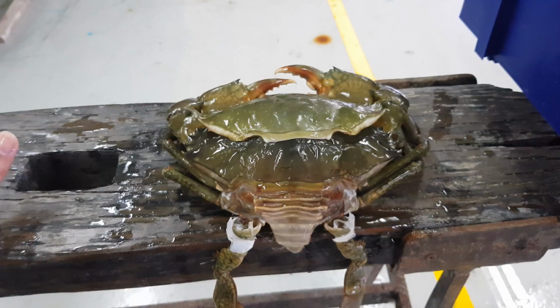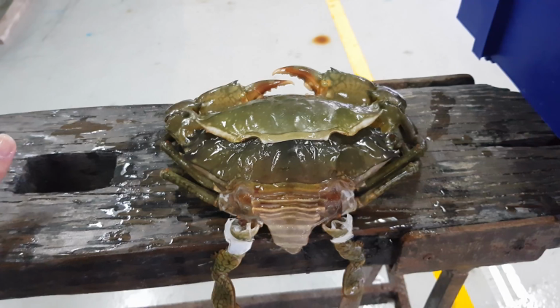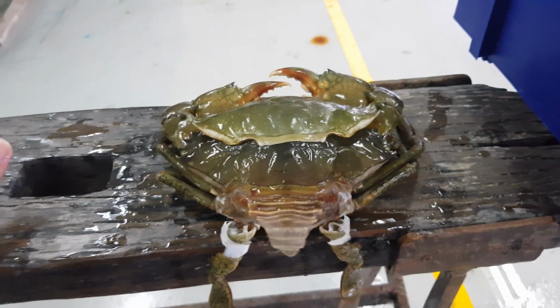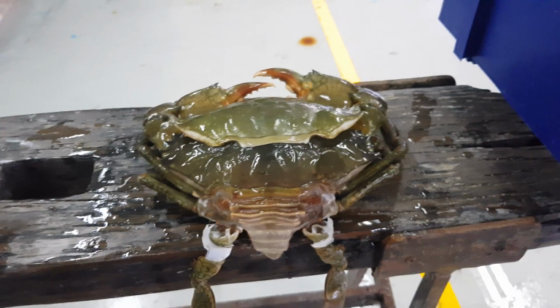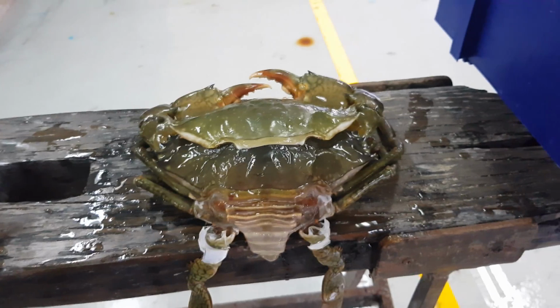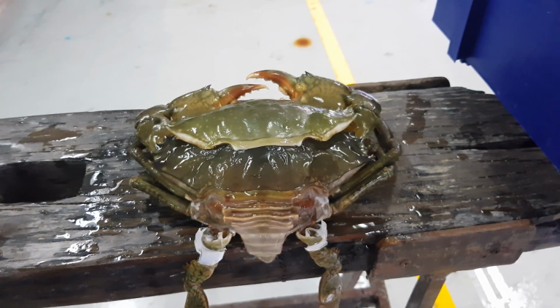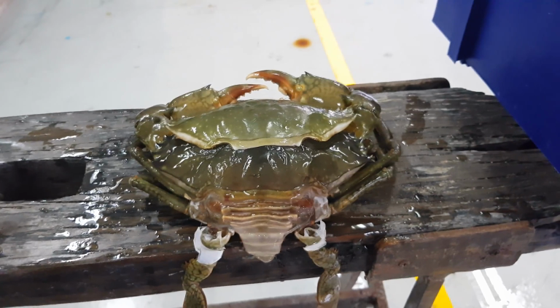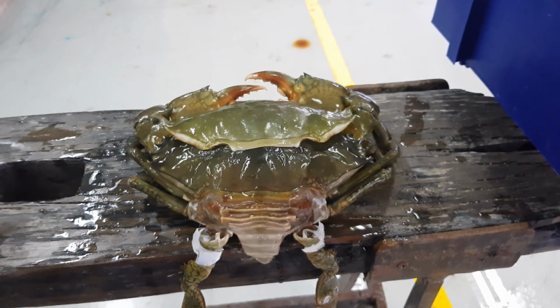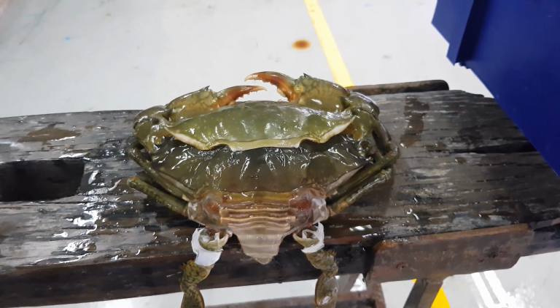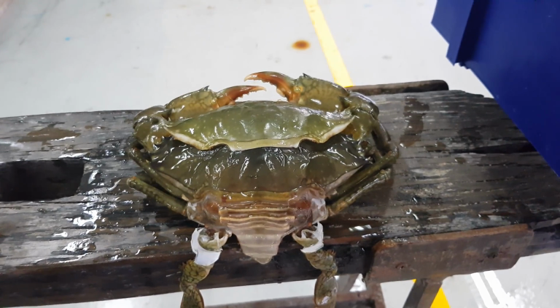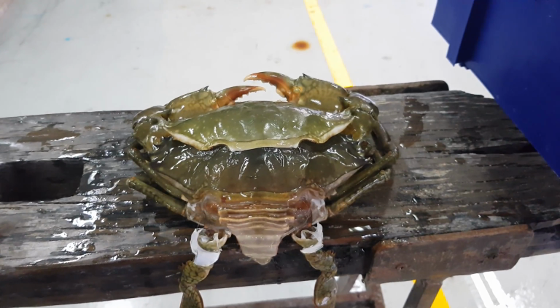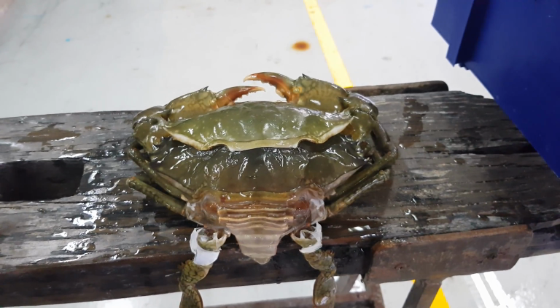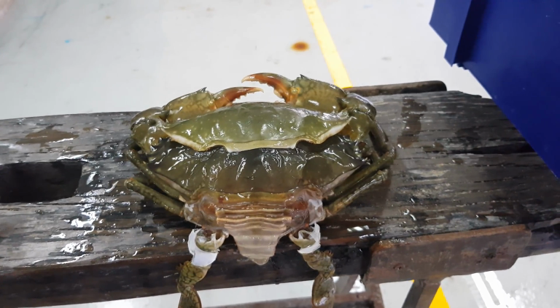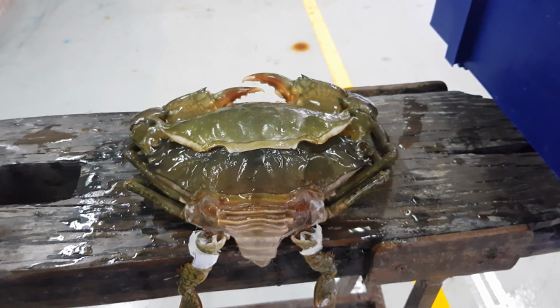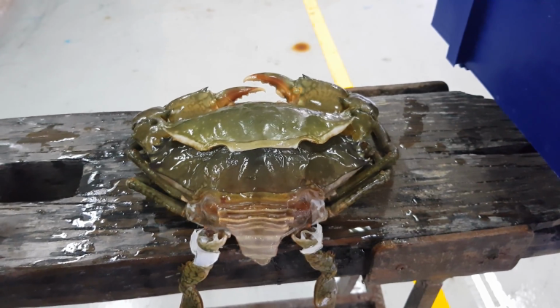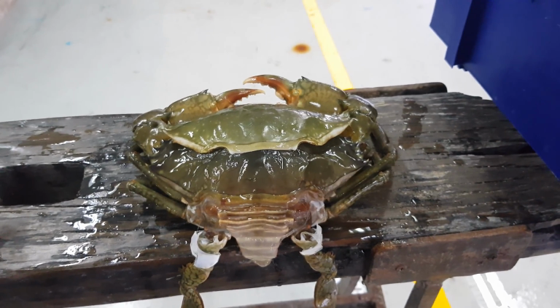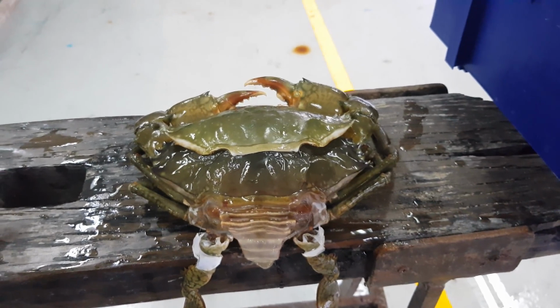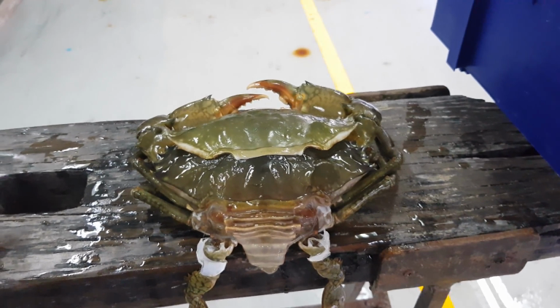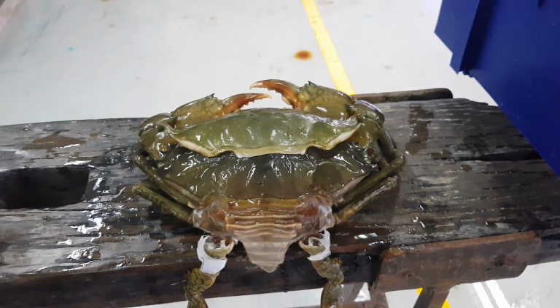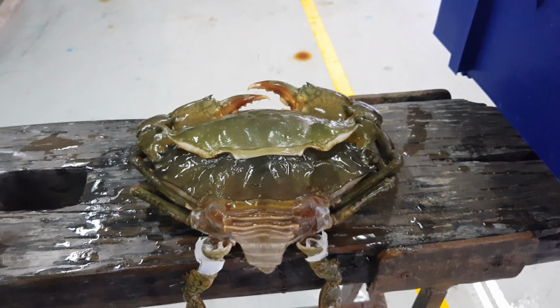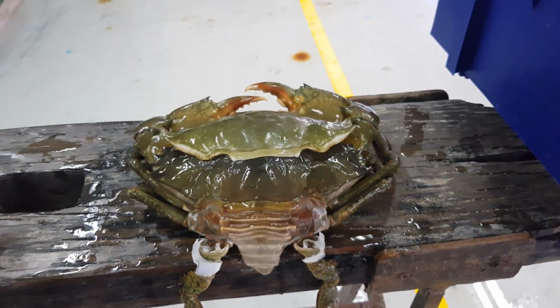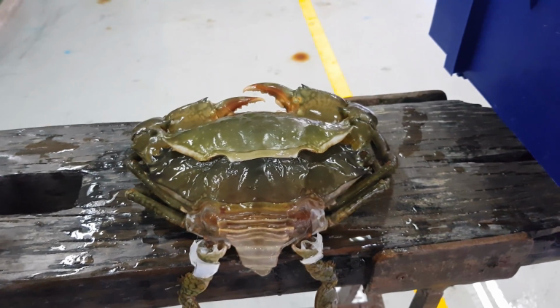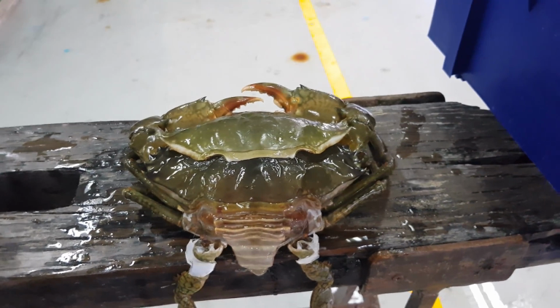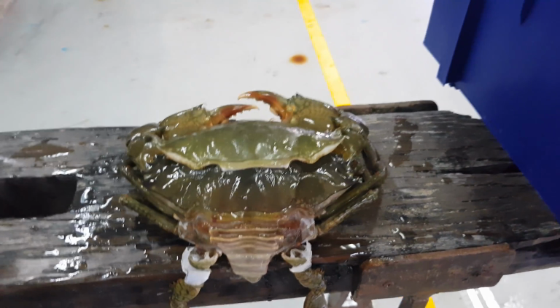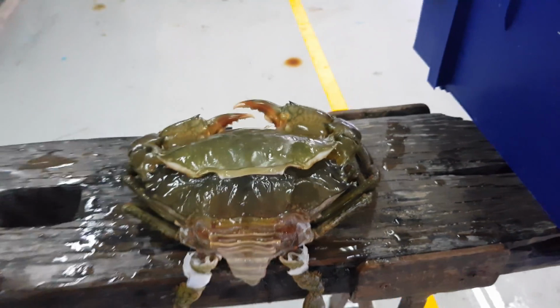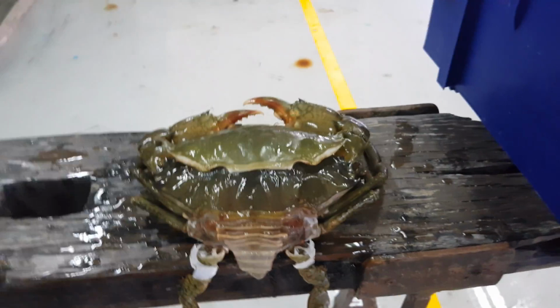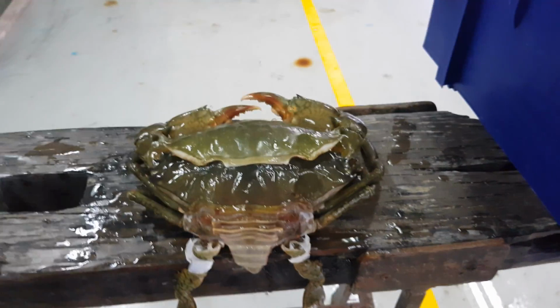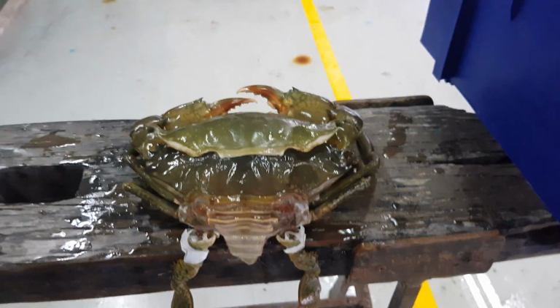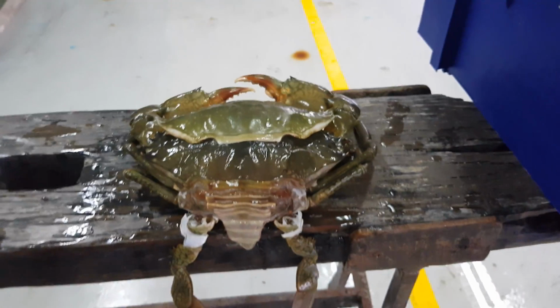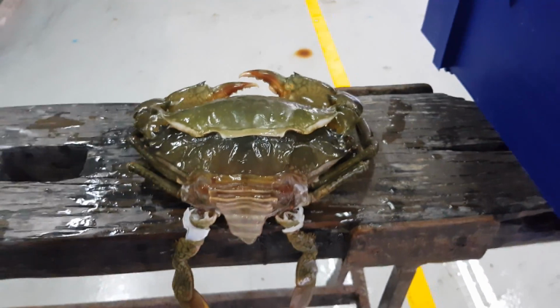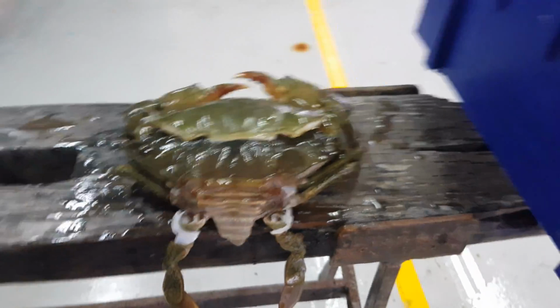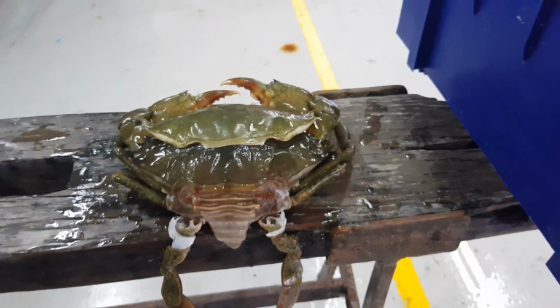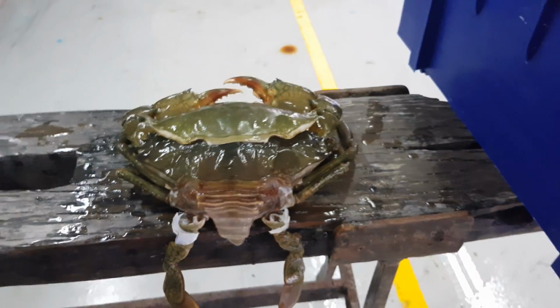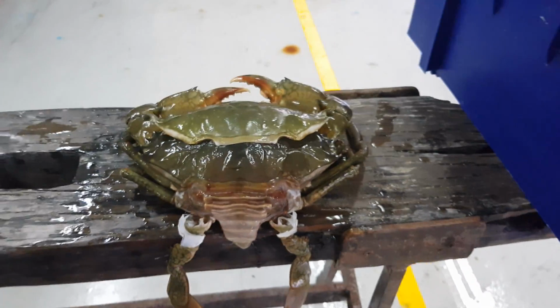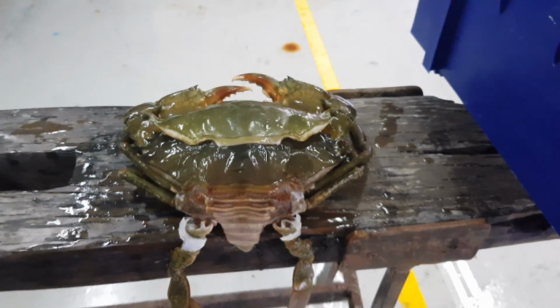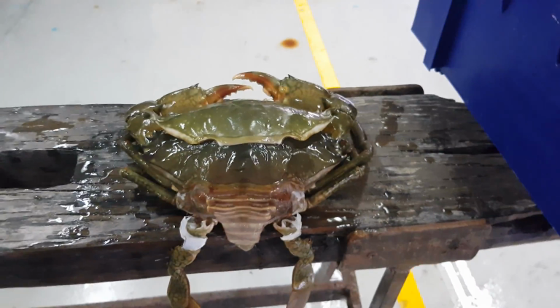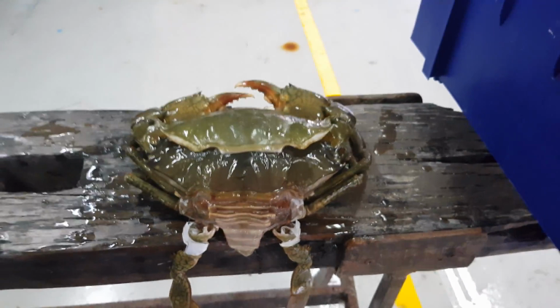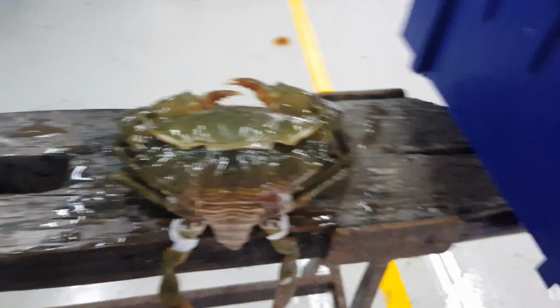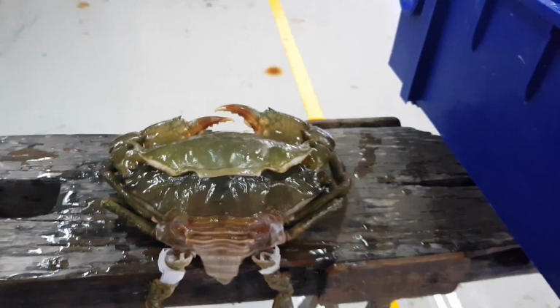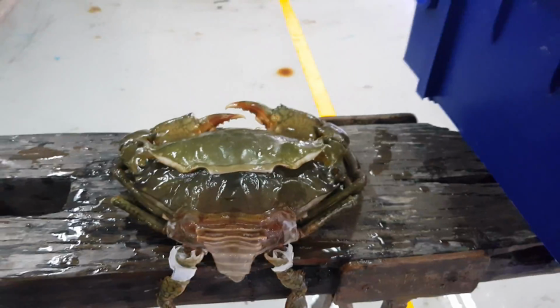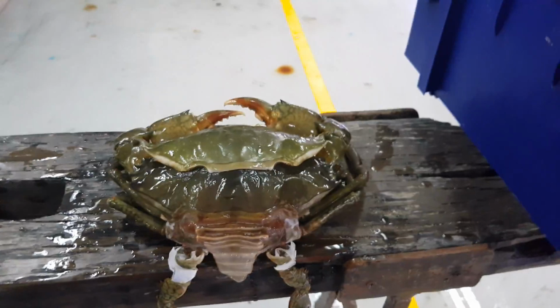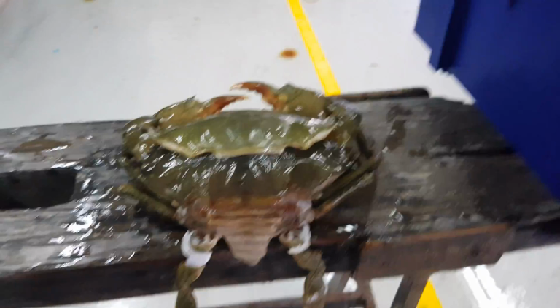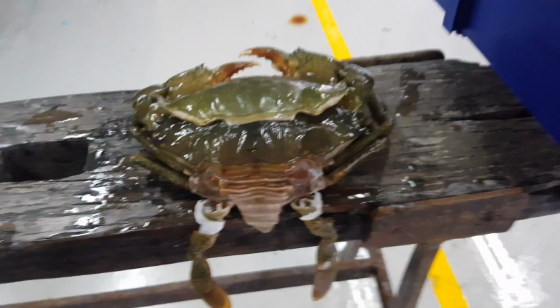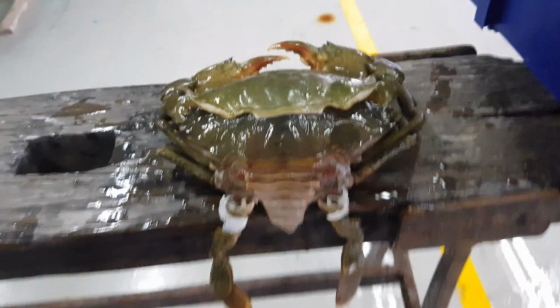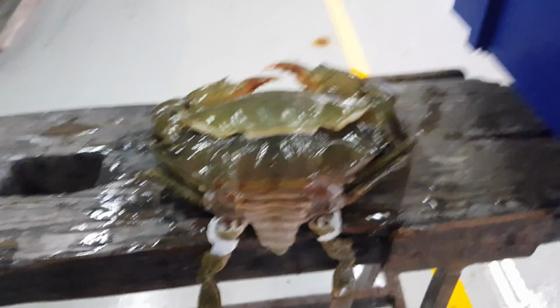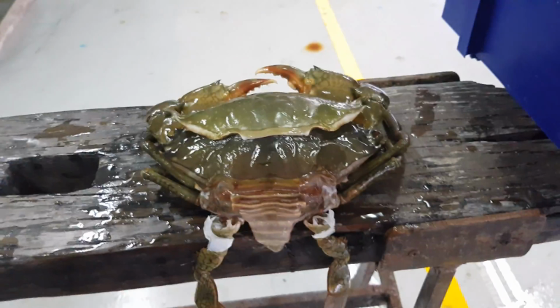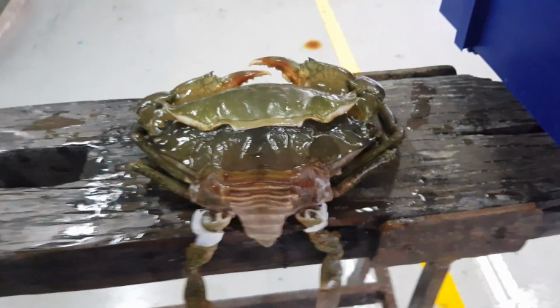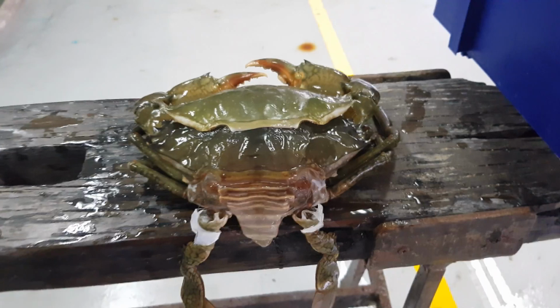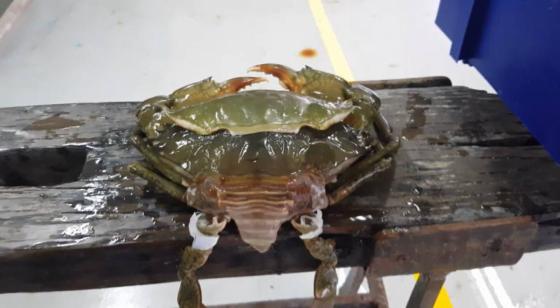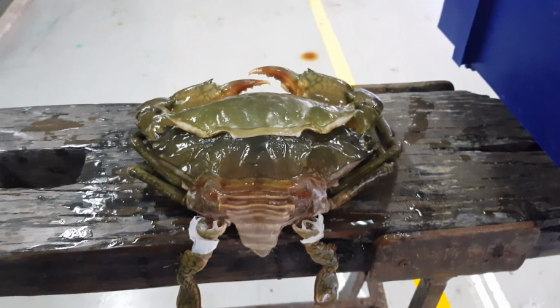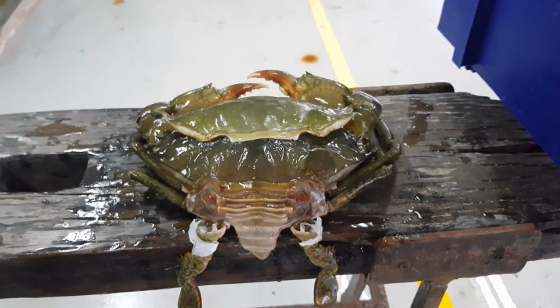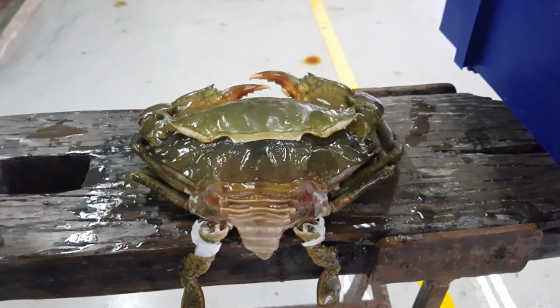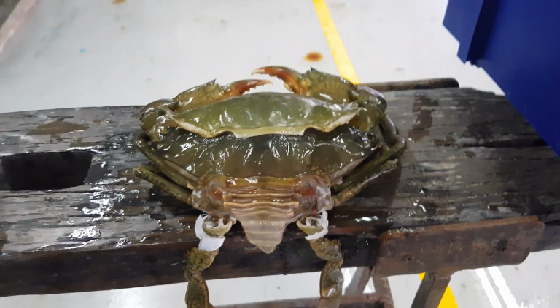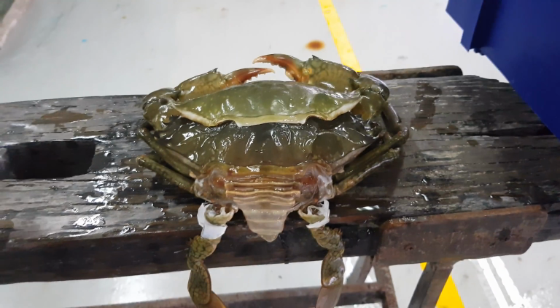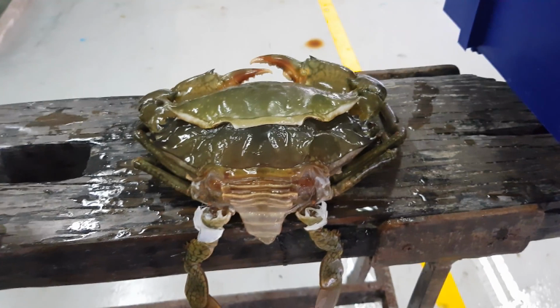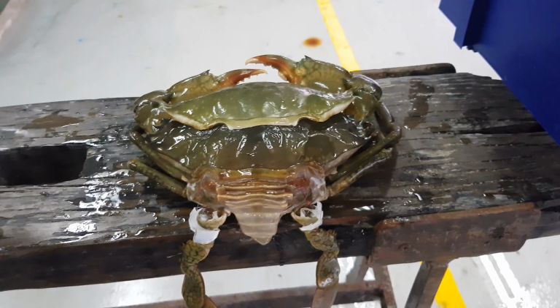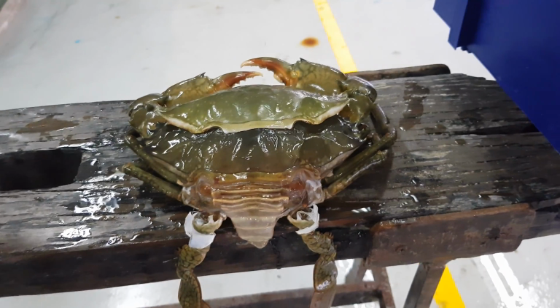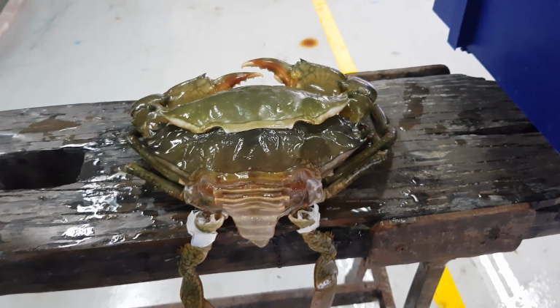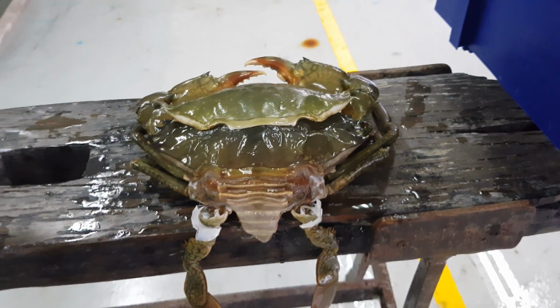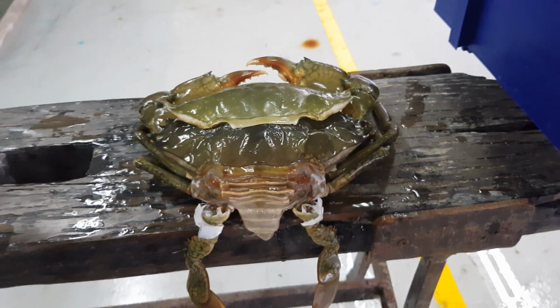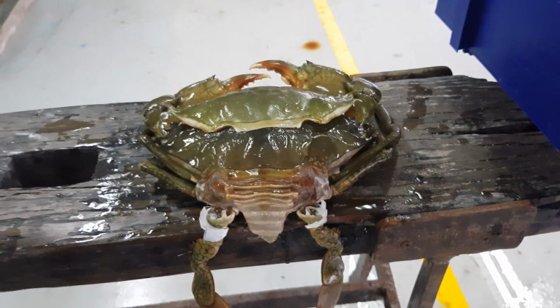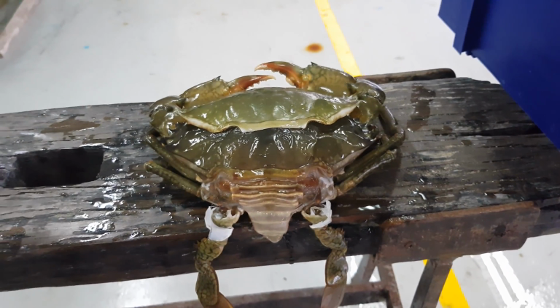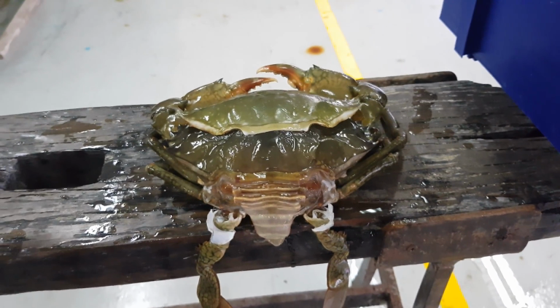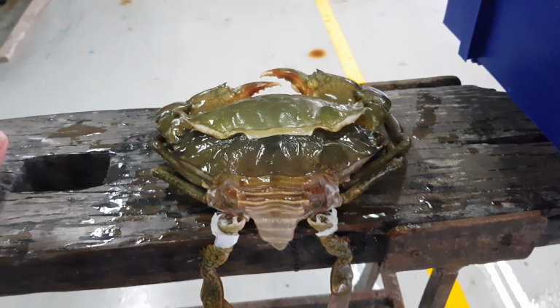Hello everyone, thank you for visiting RAS Aquaculture again. Today we have a video on a short case study we had yesterday.